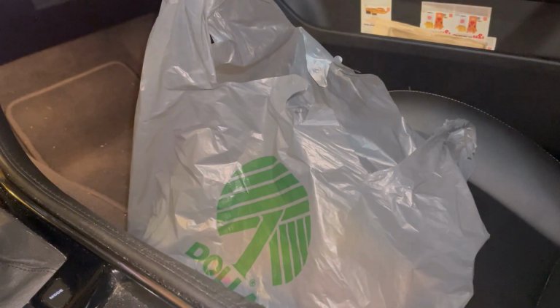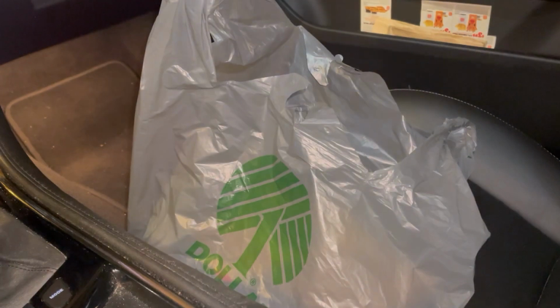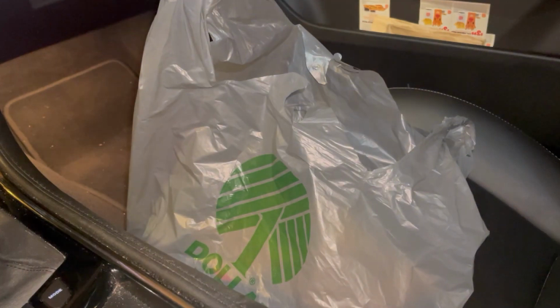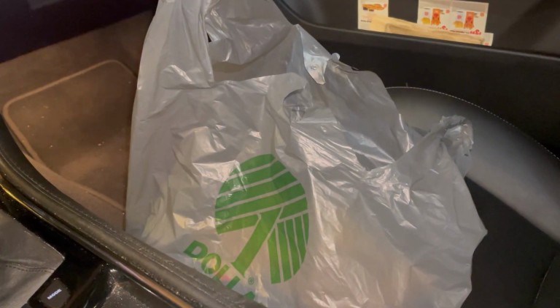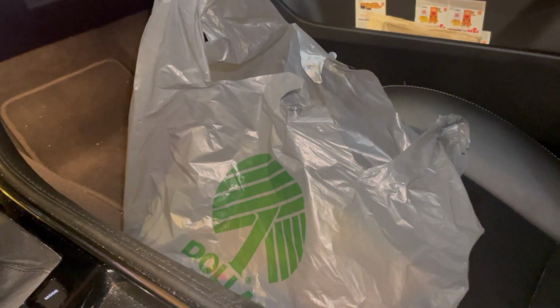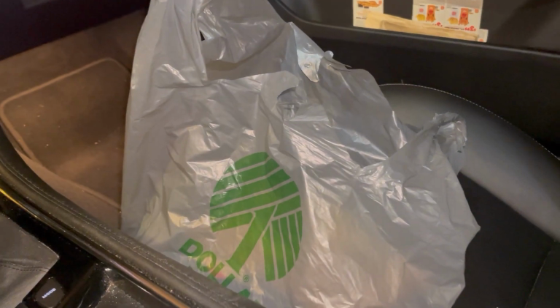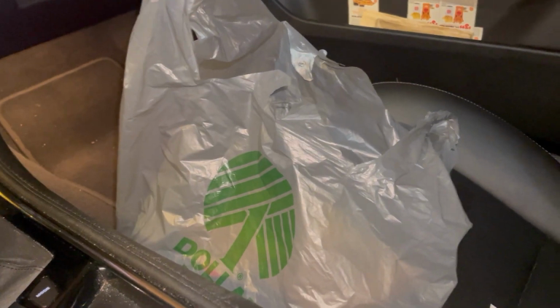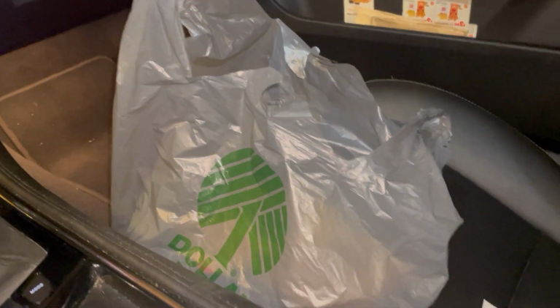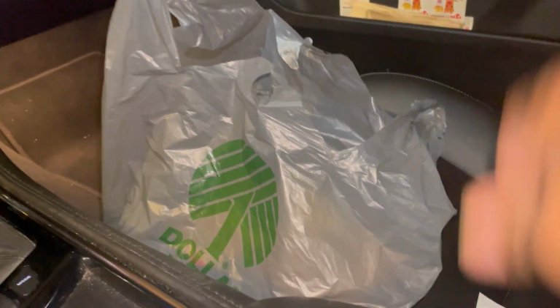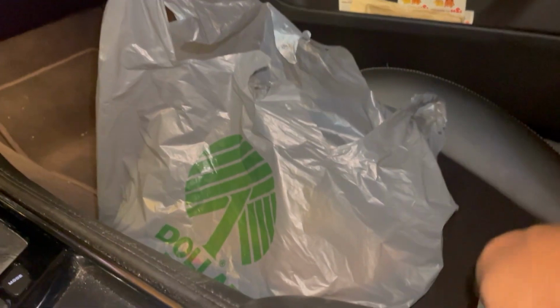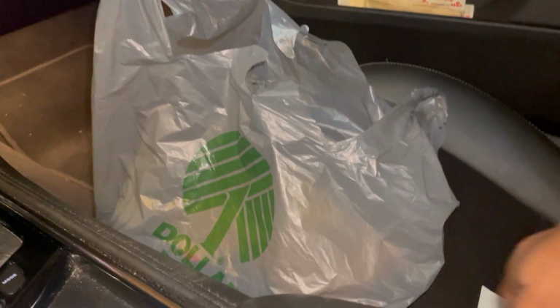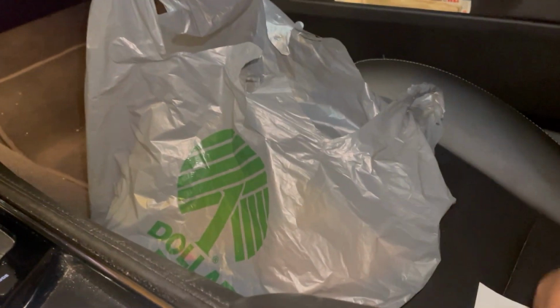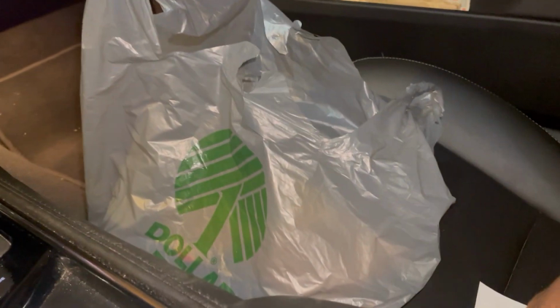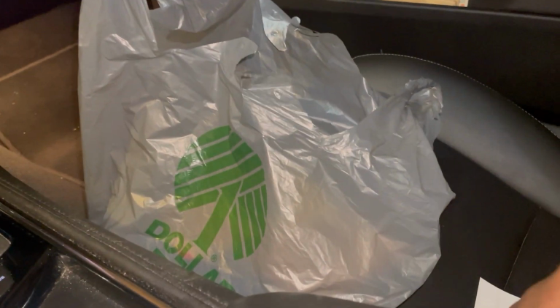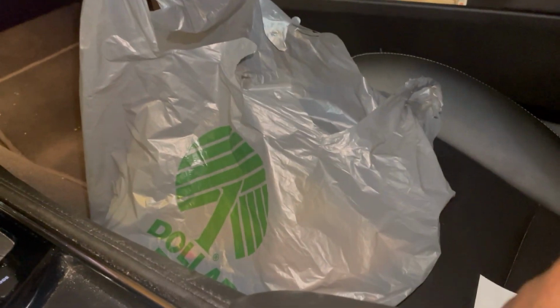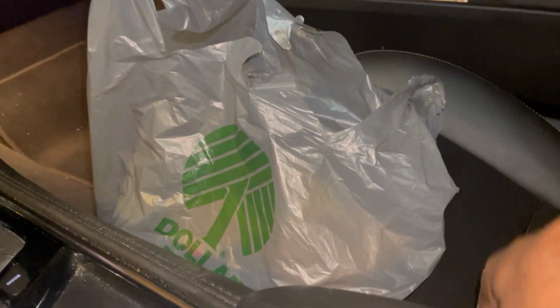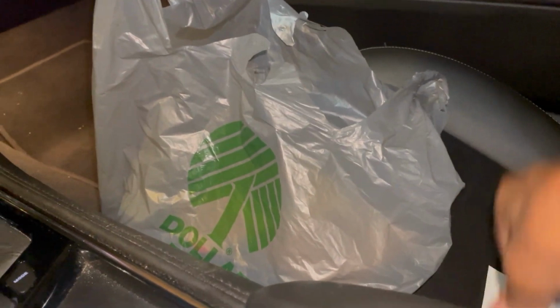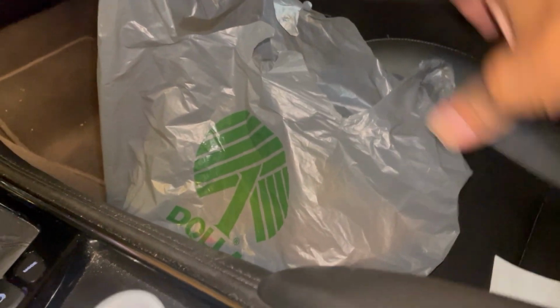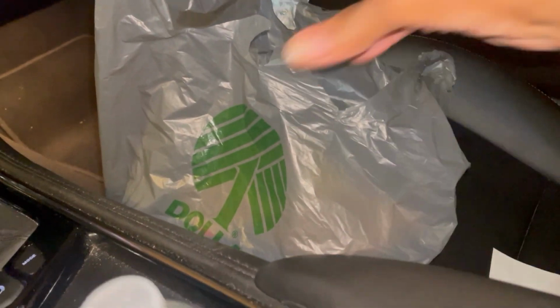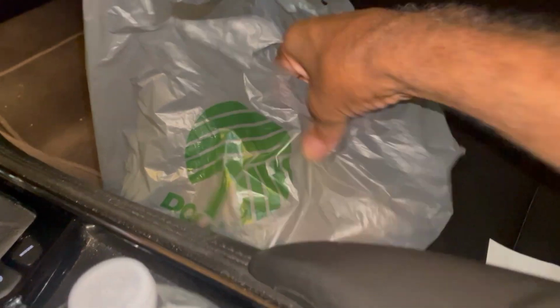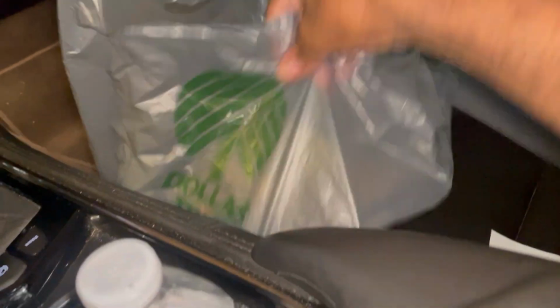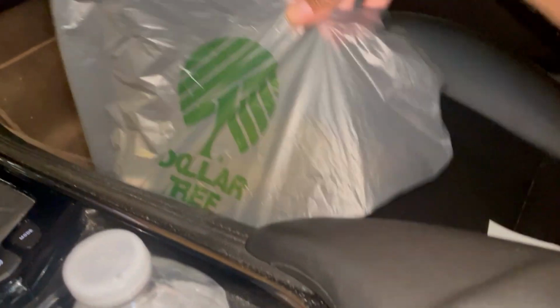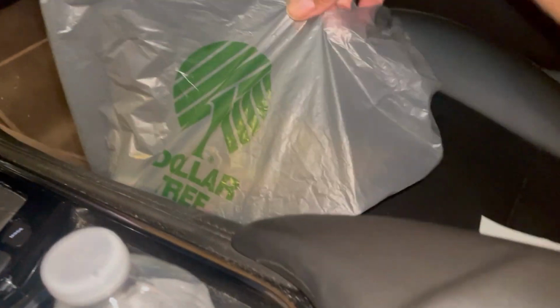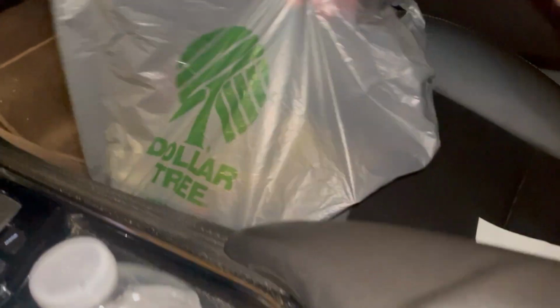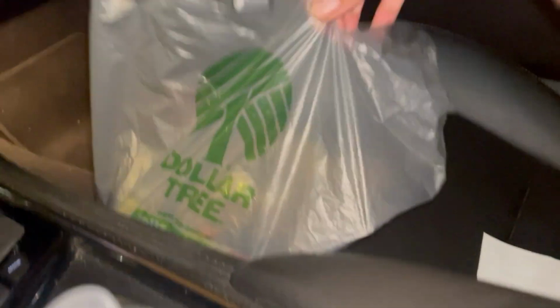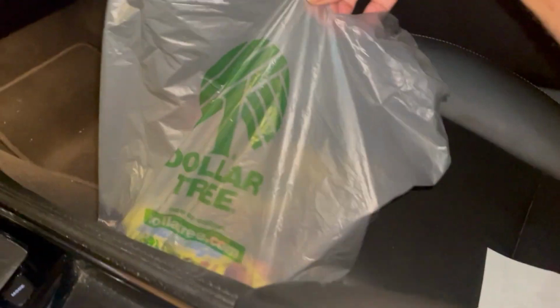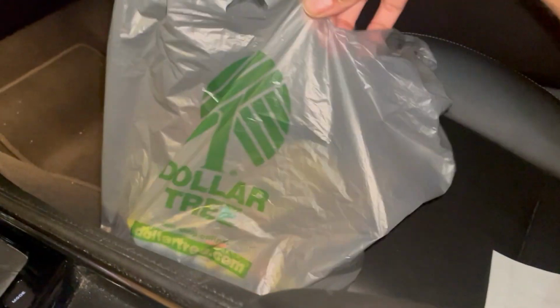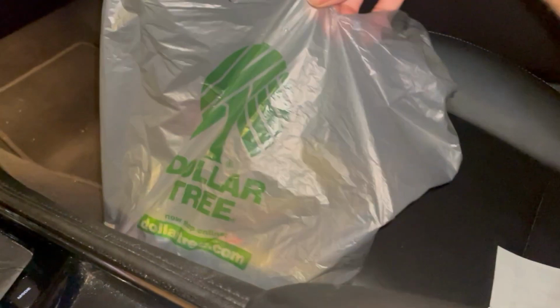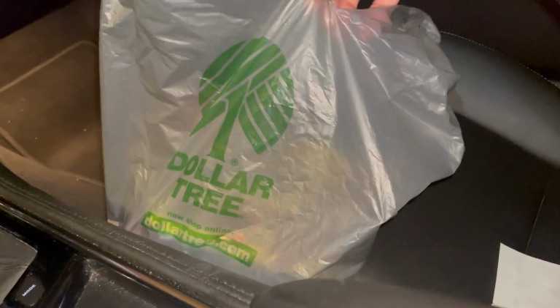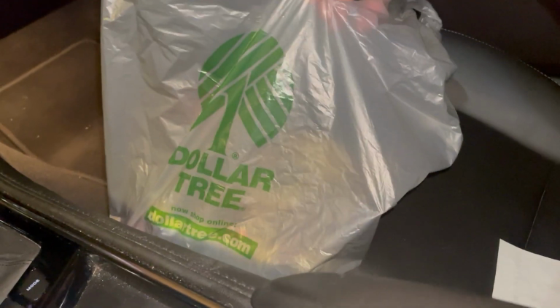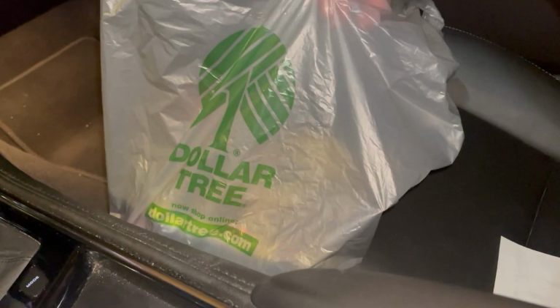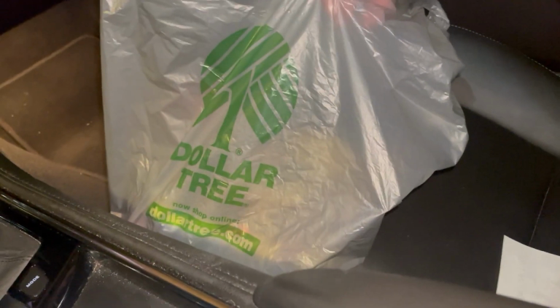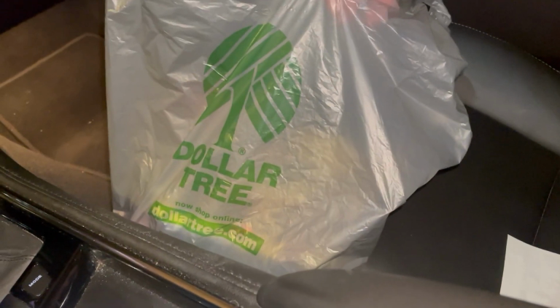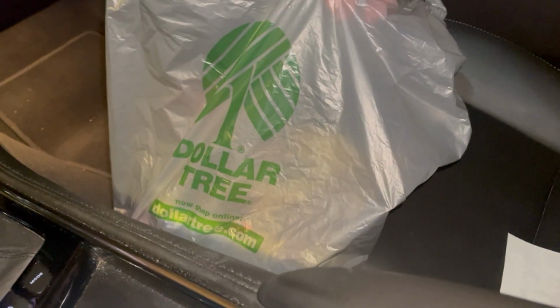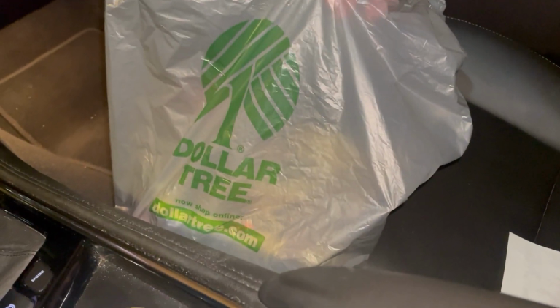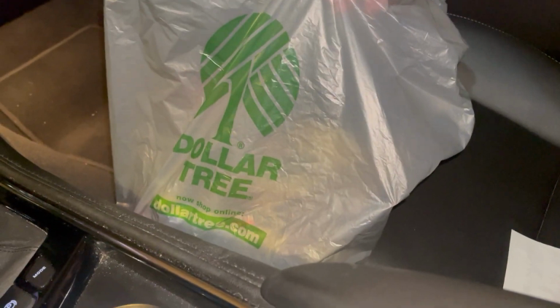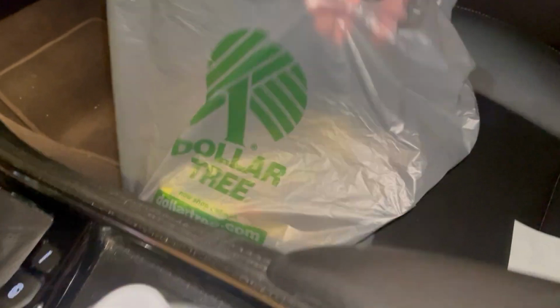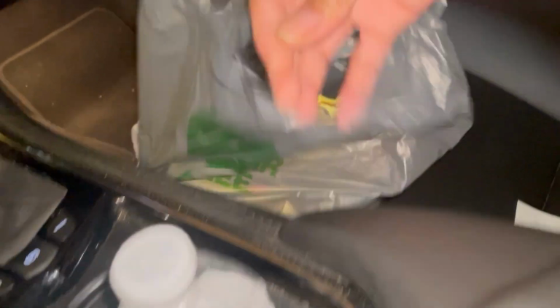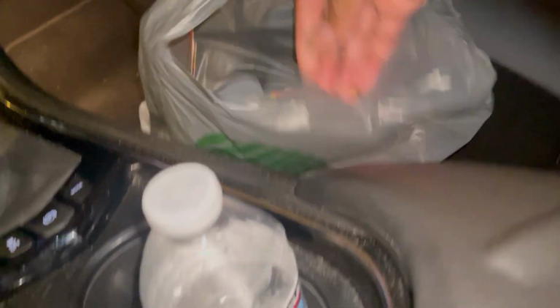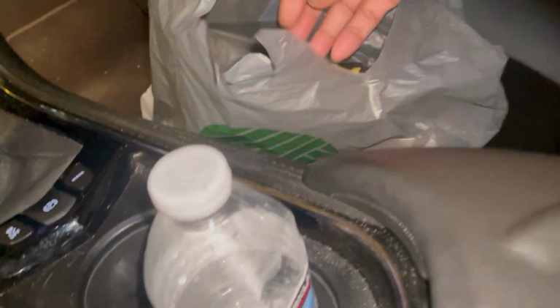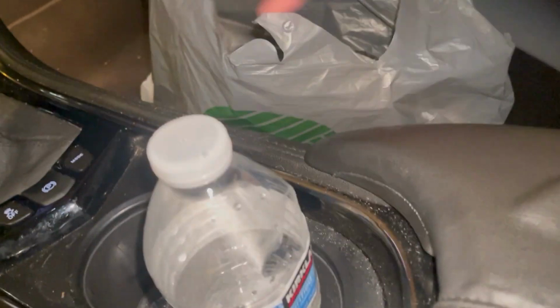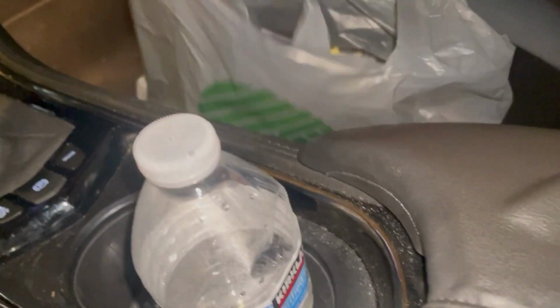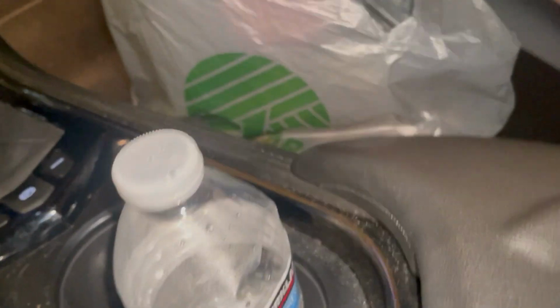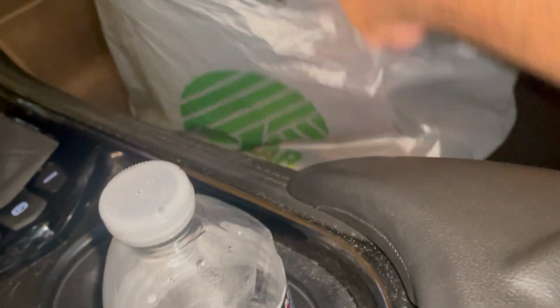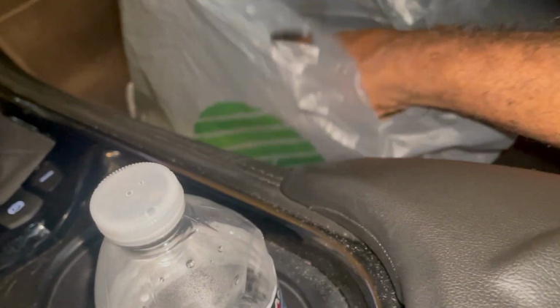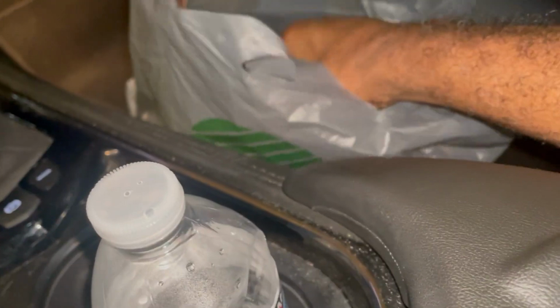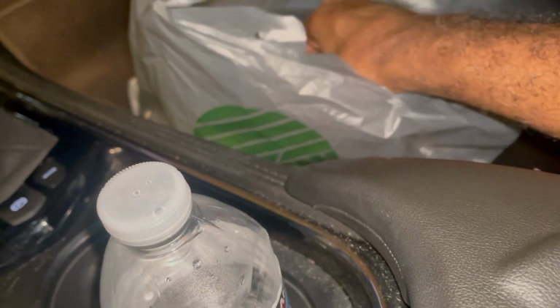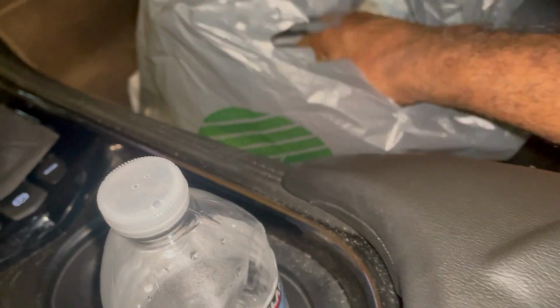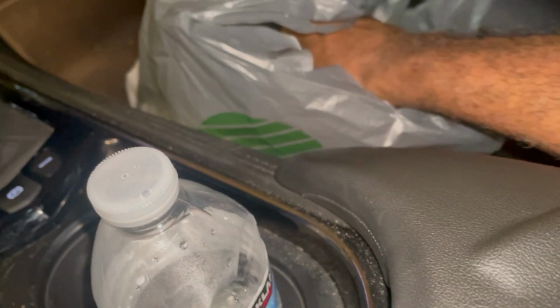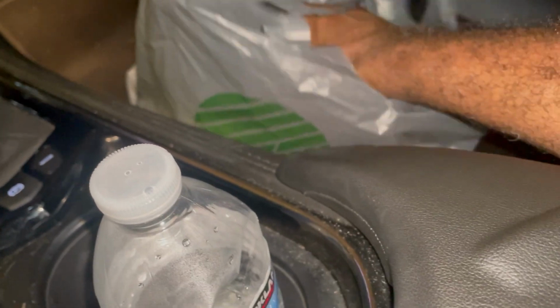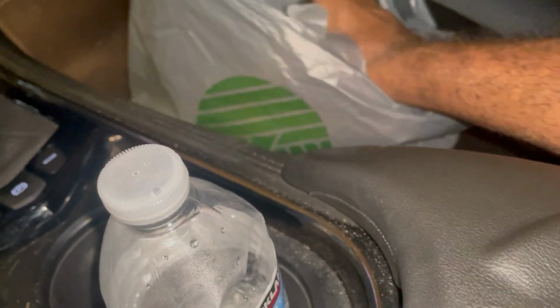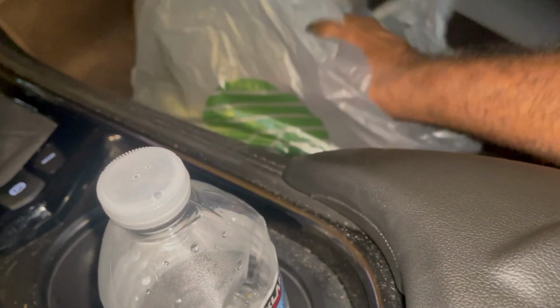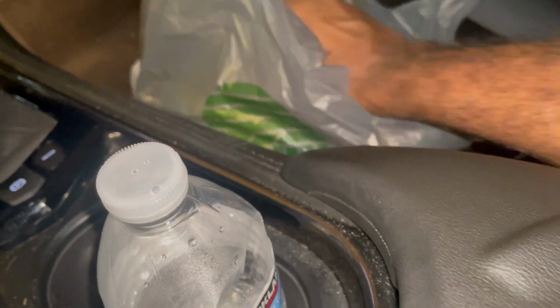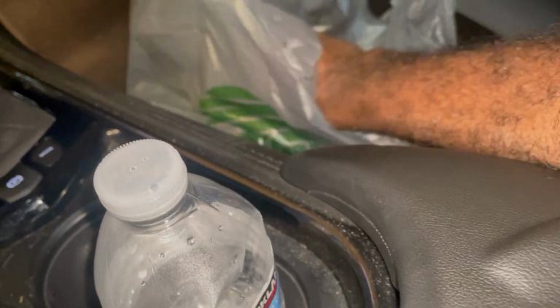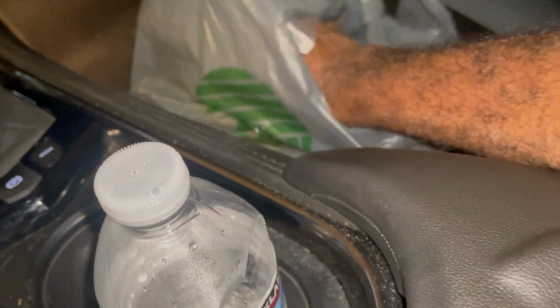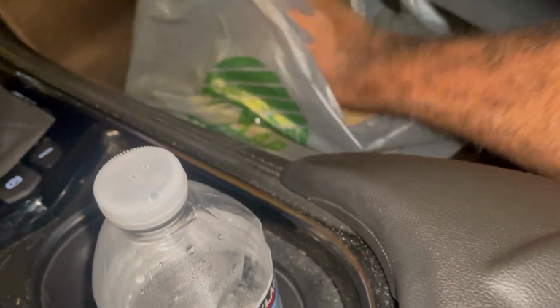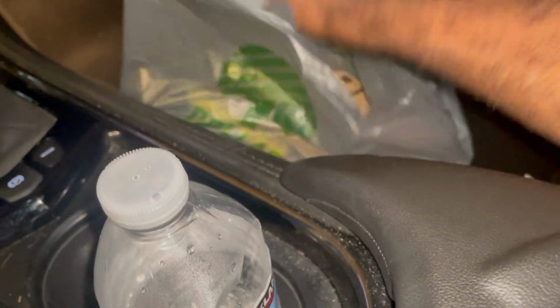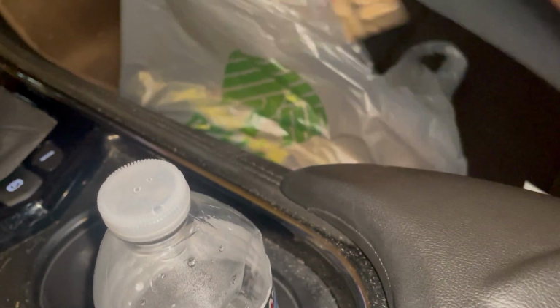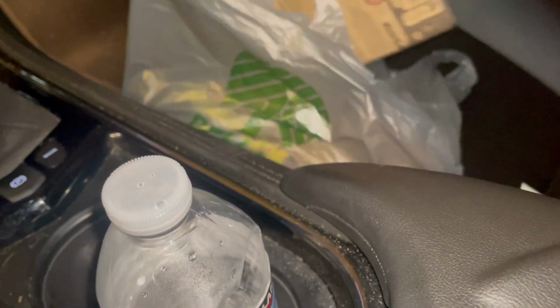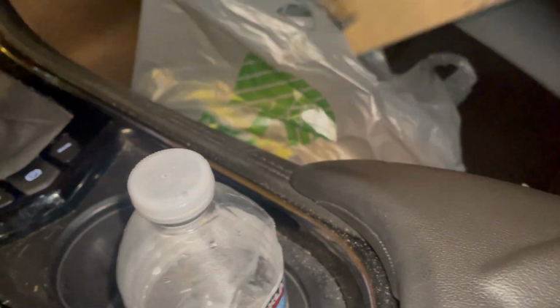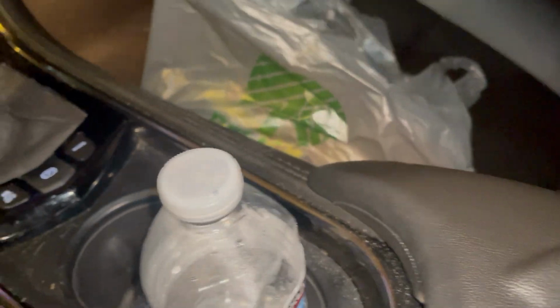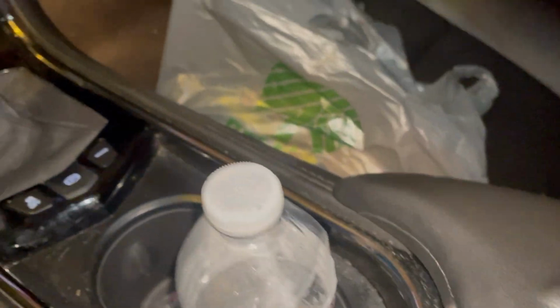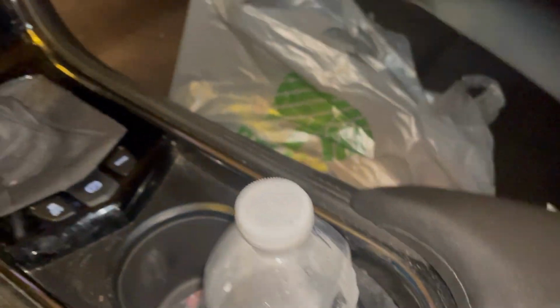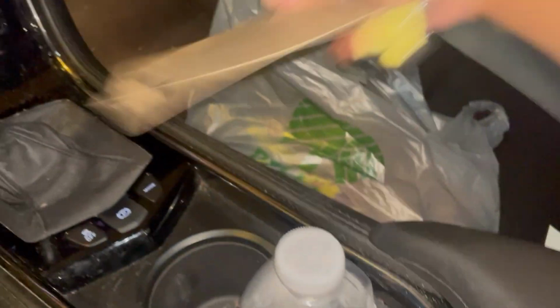Hello fellow collectors. I made a stop at Dollar Tree, picked up a few items. Let's see what I got in the bag.